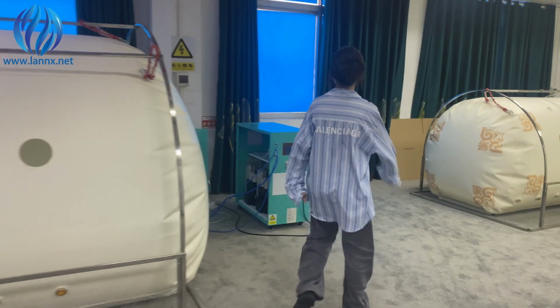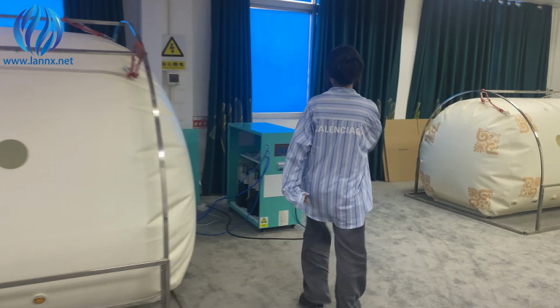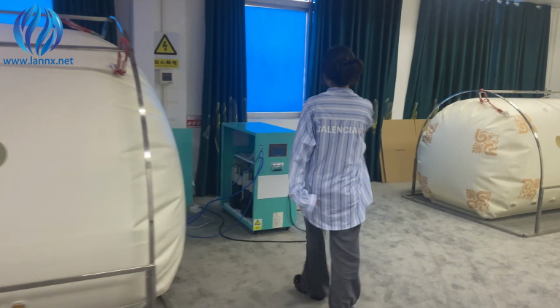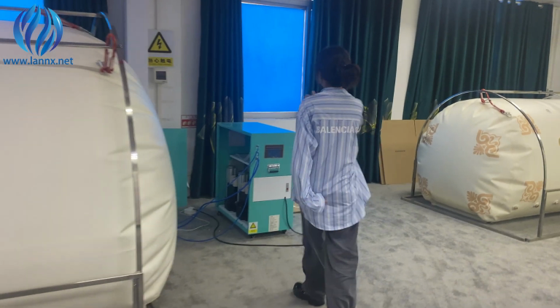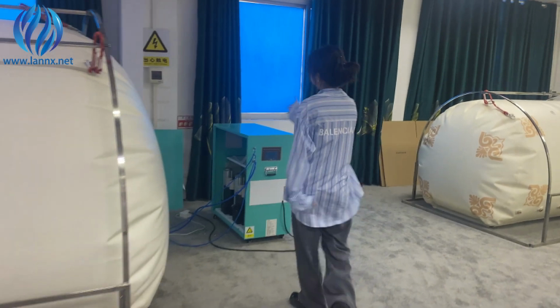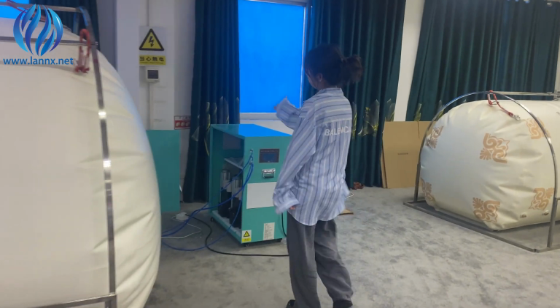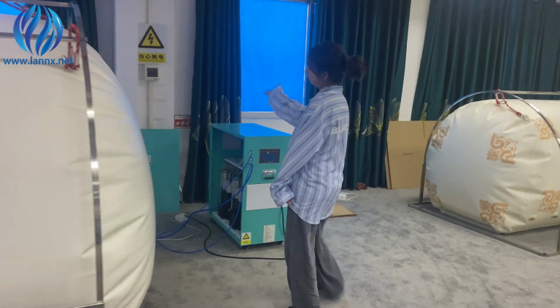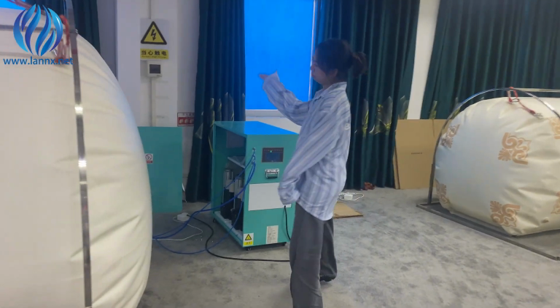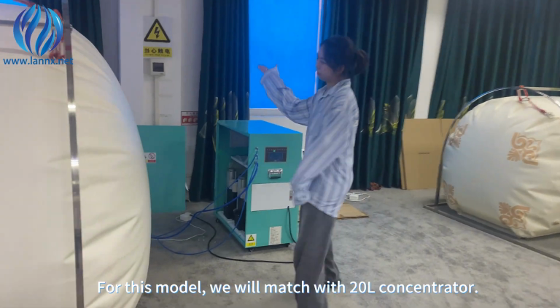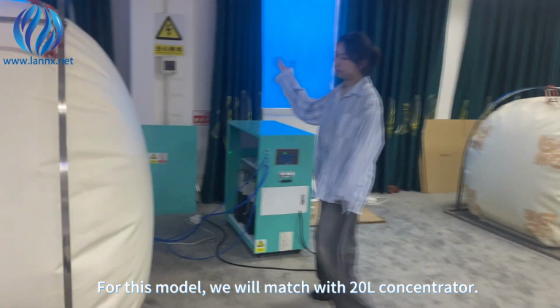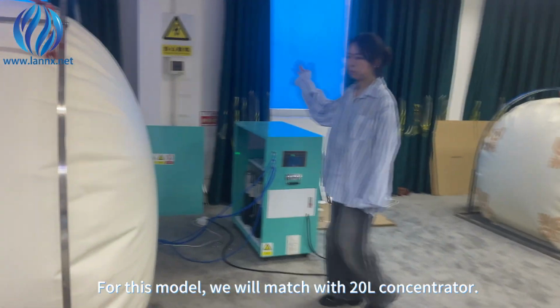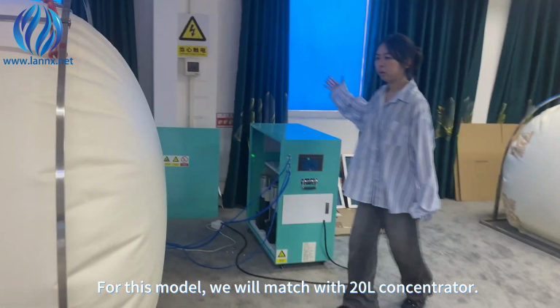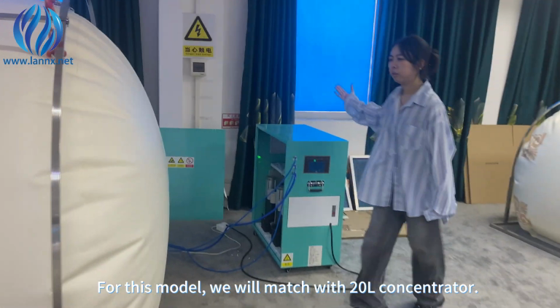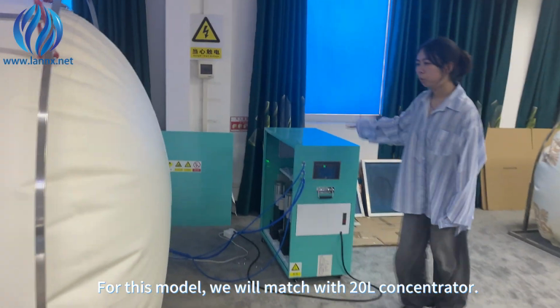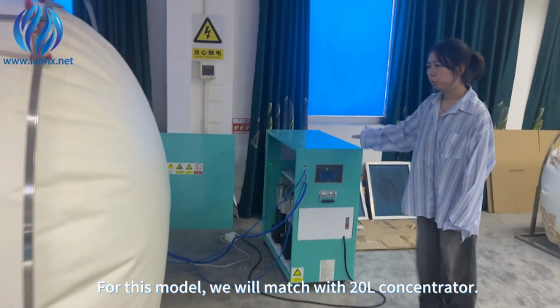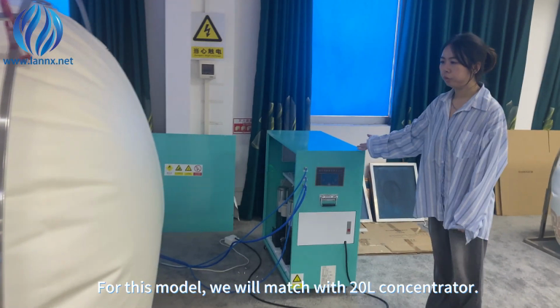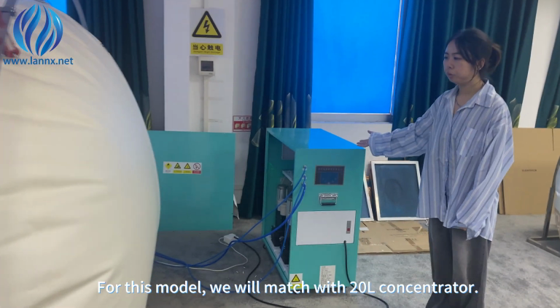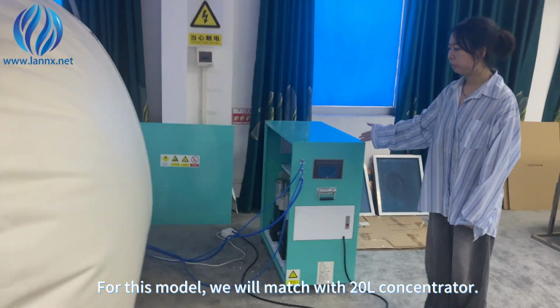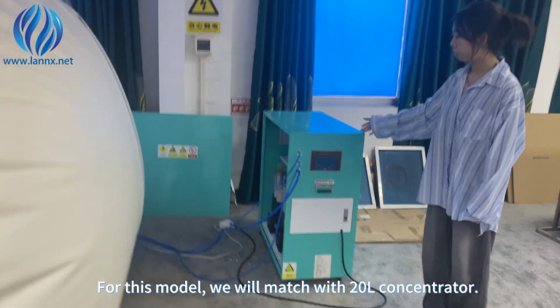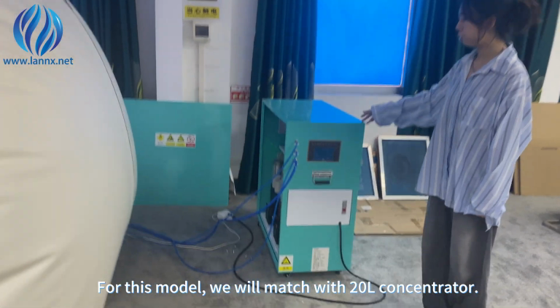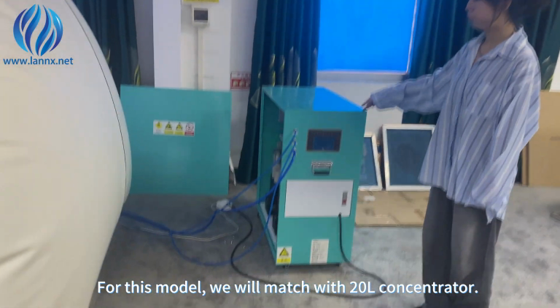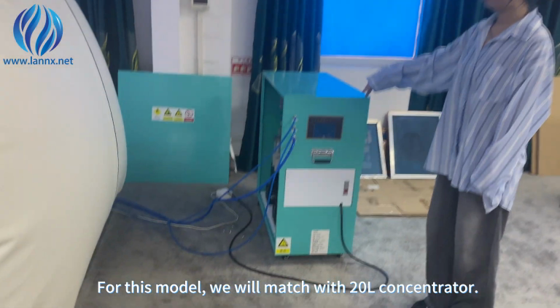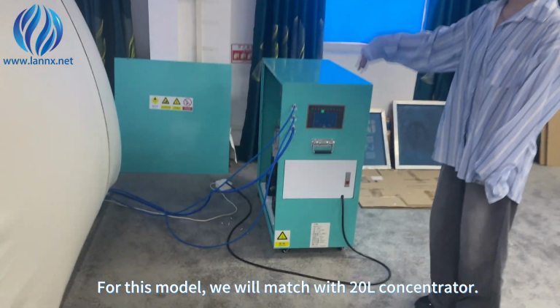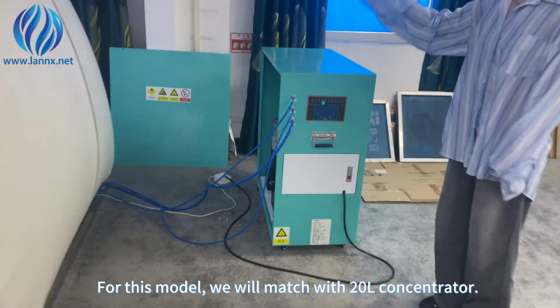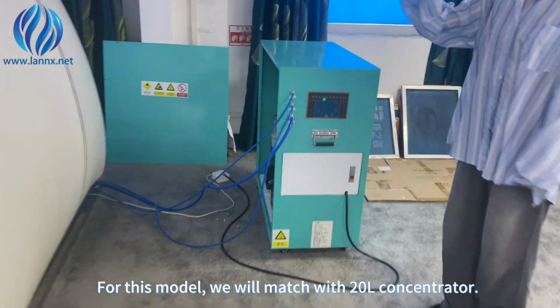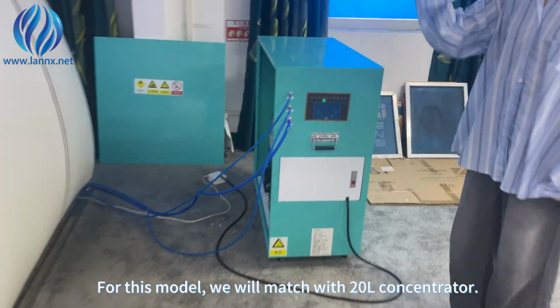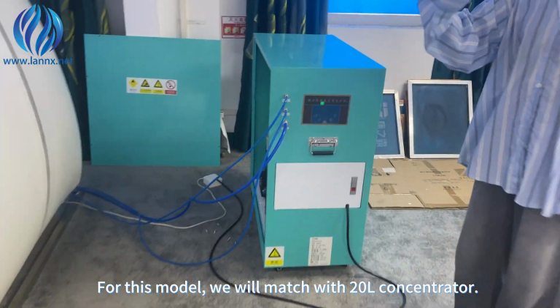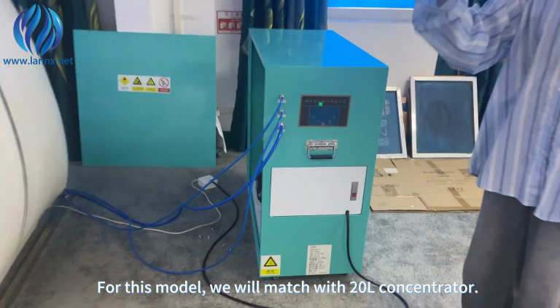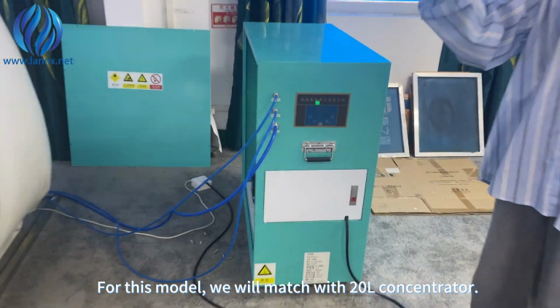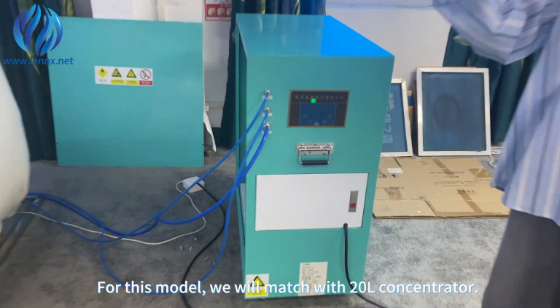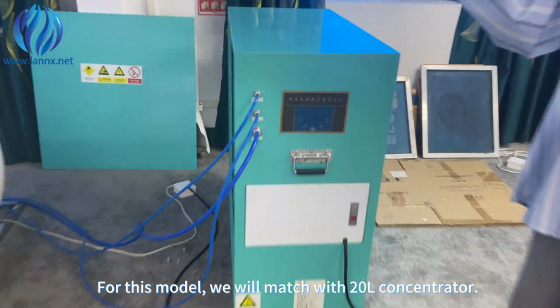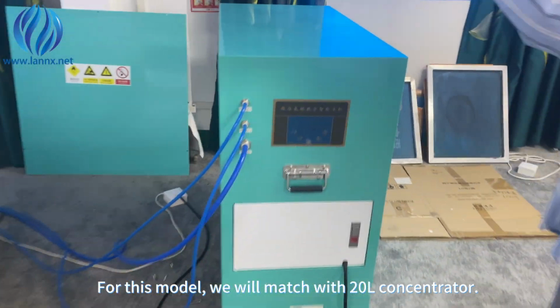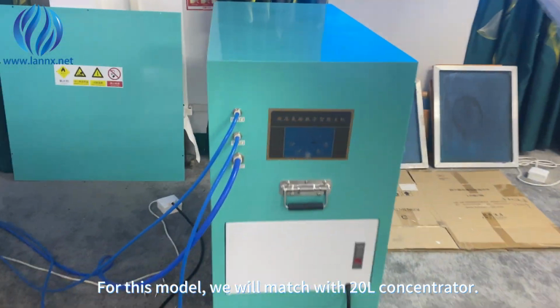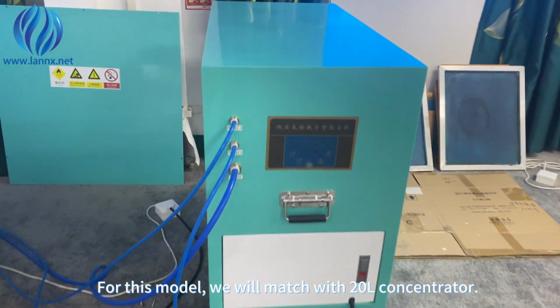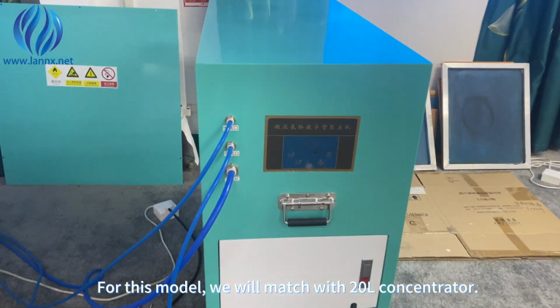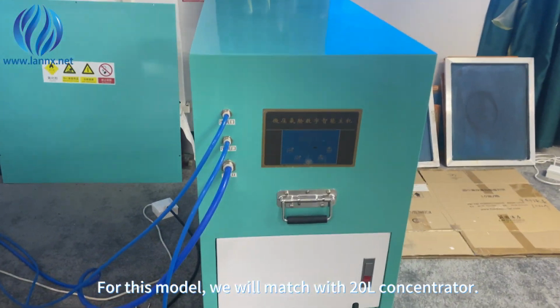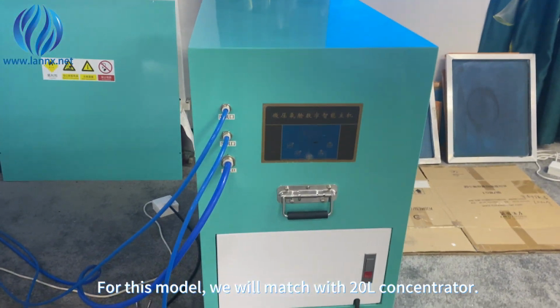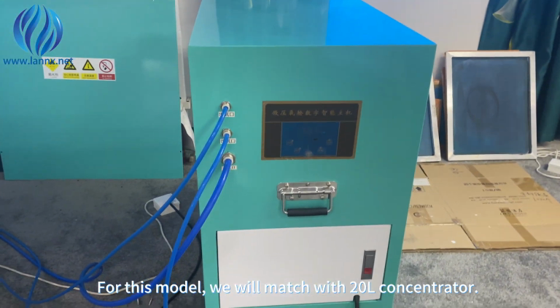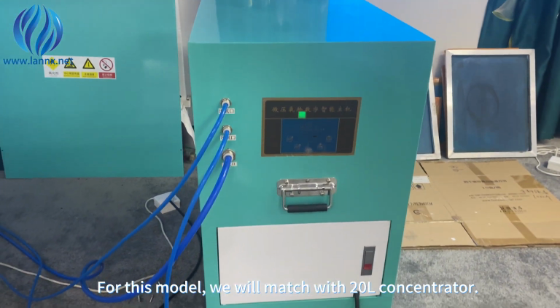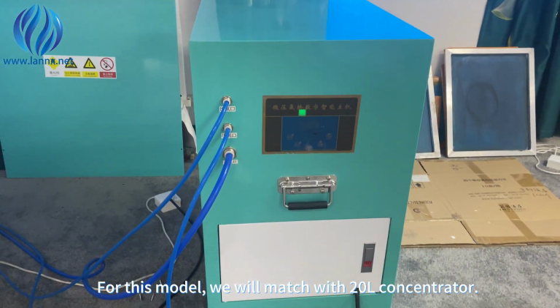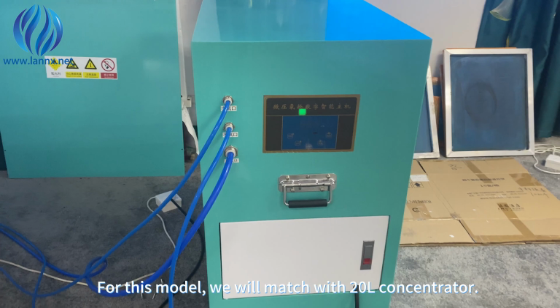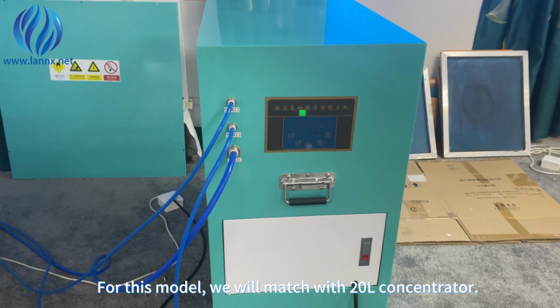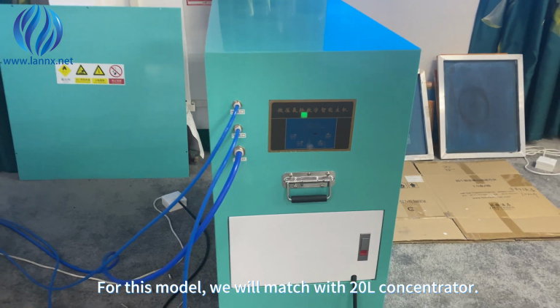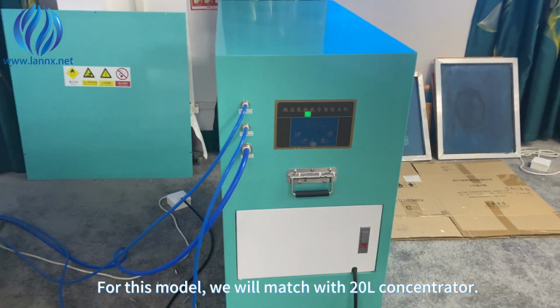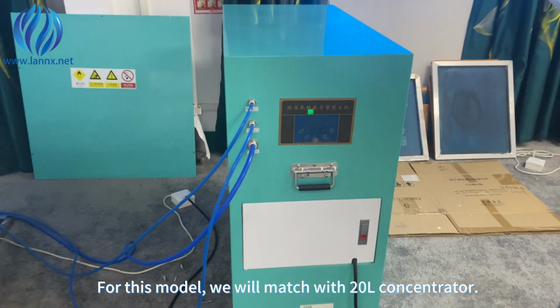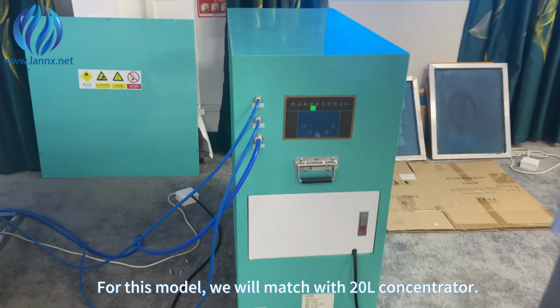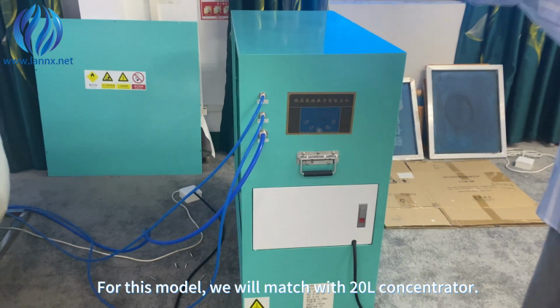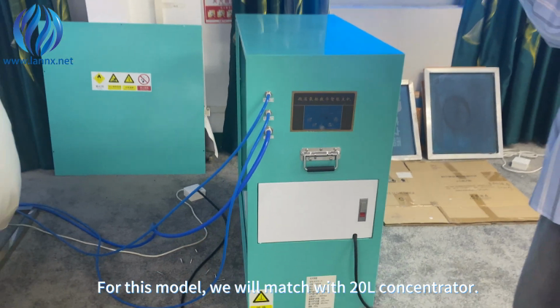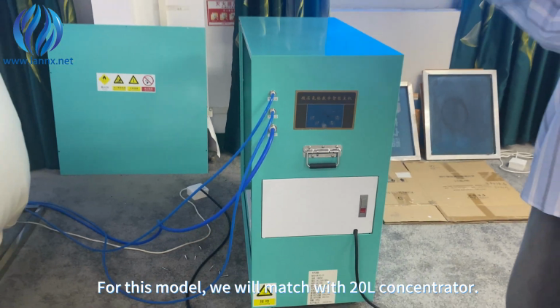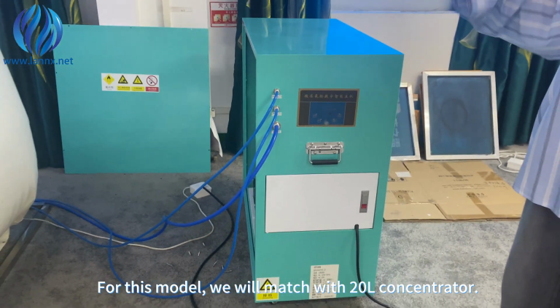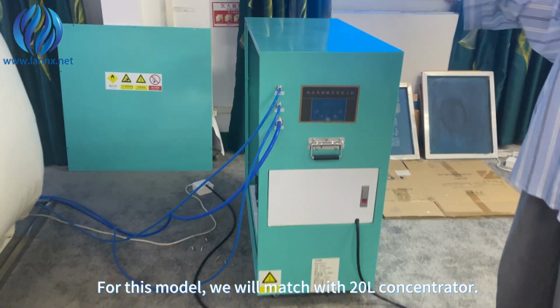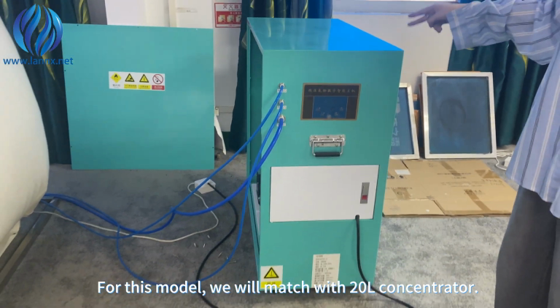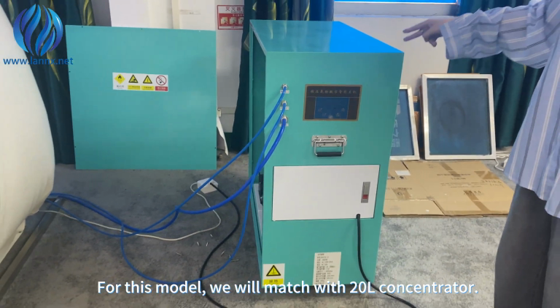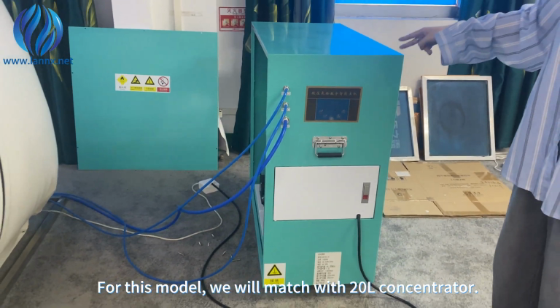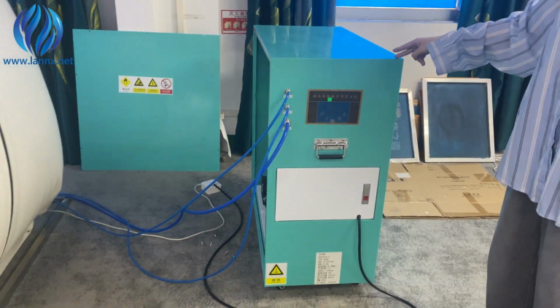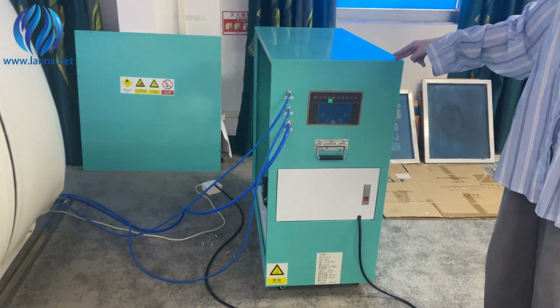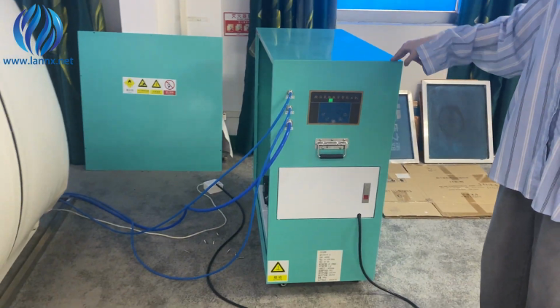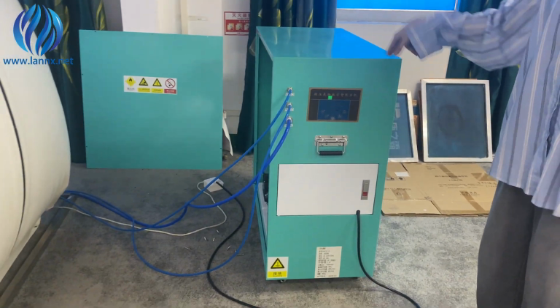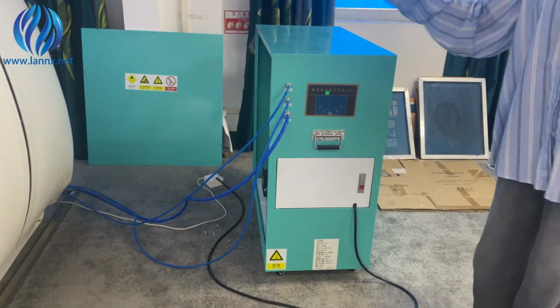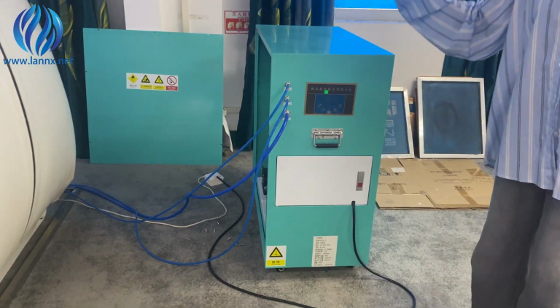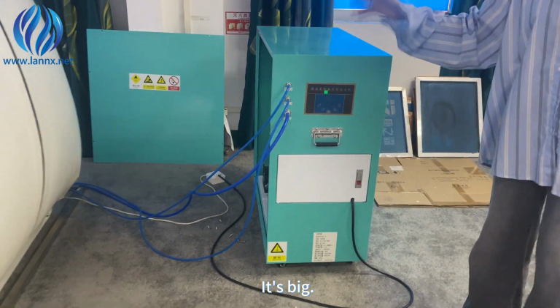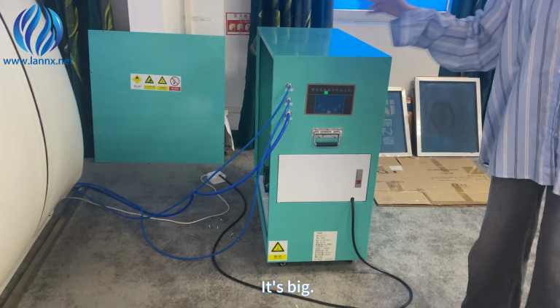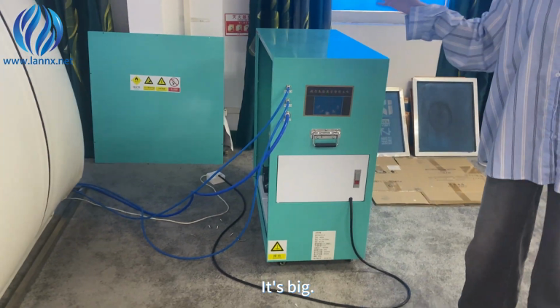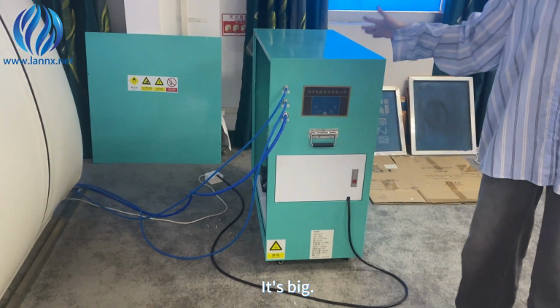For this model, we will match it with a 20-liter oxygen concentrator. It's big.